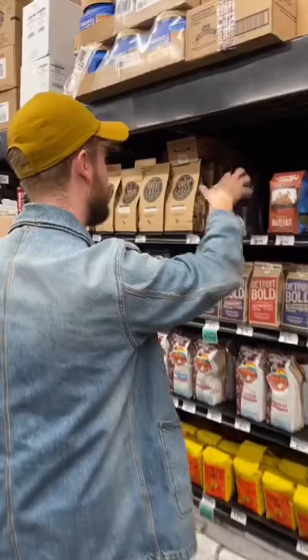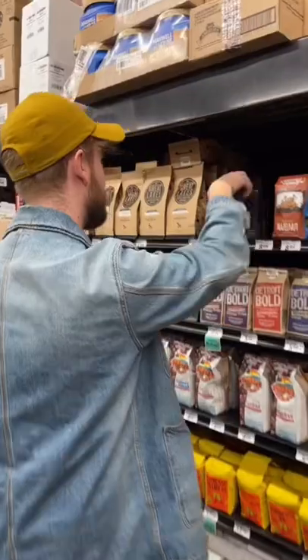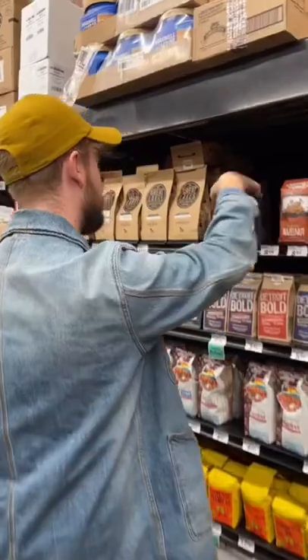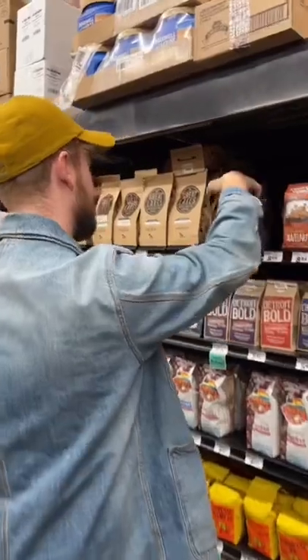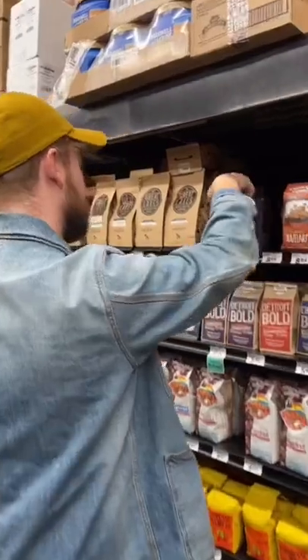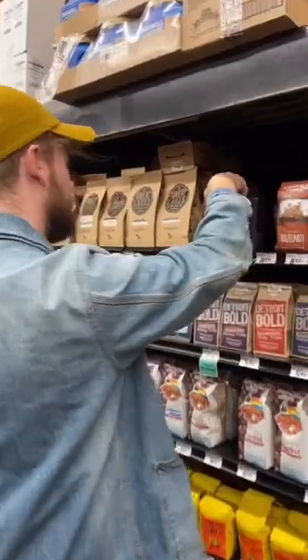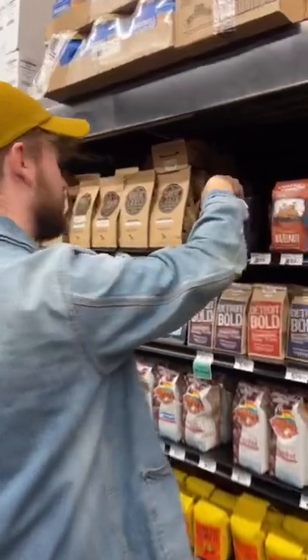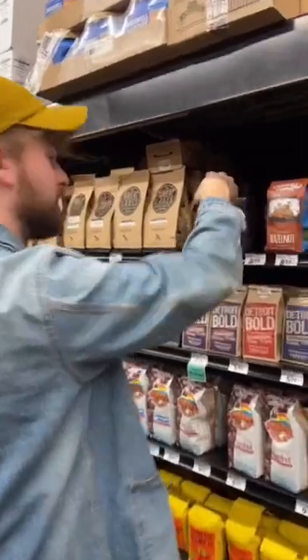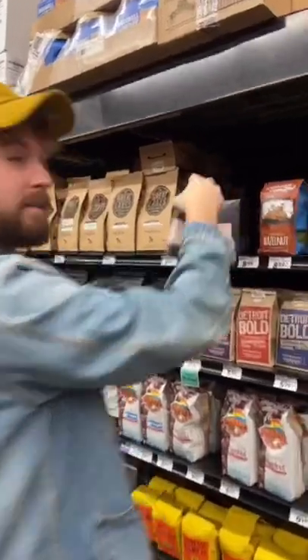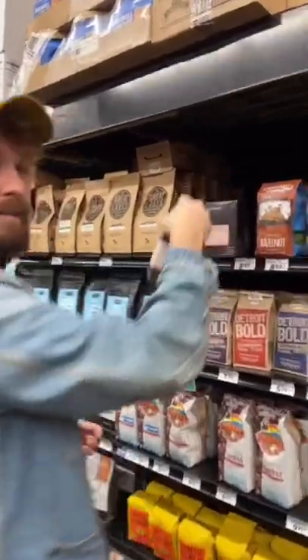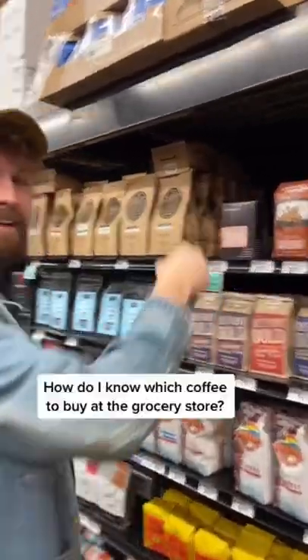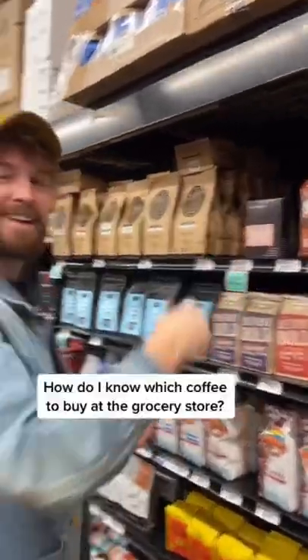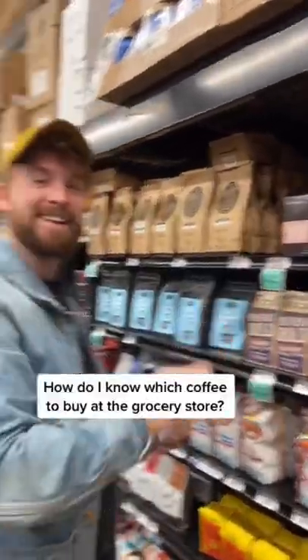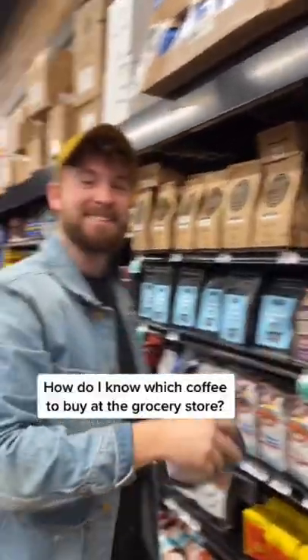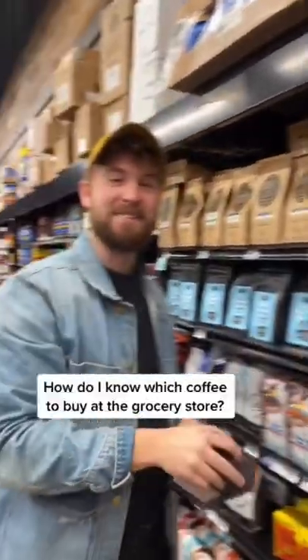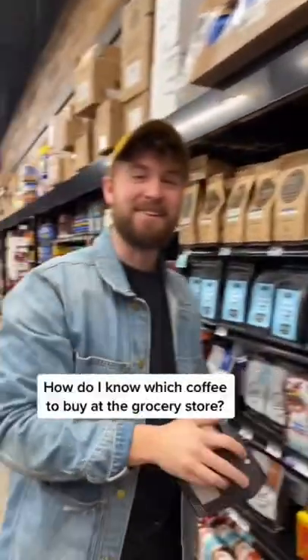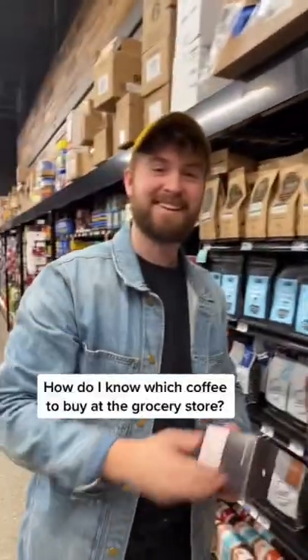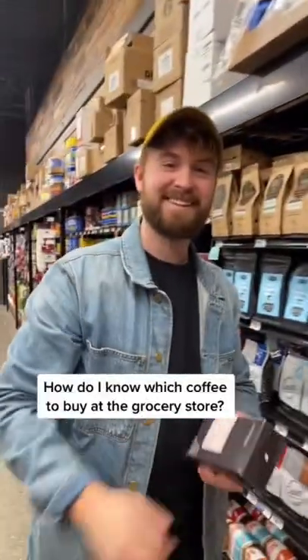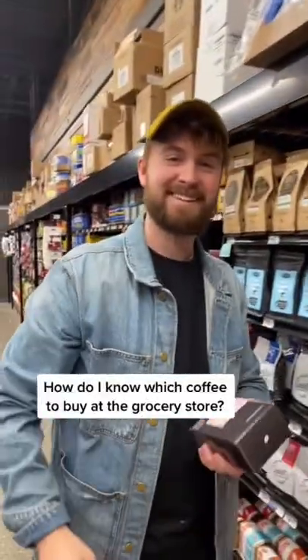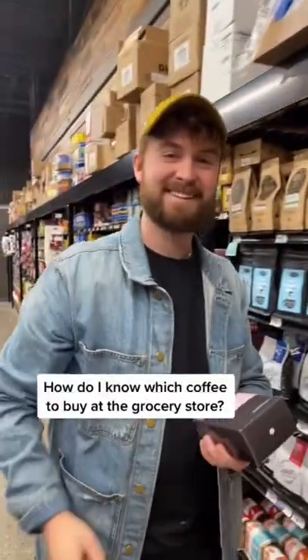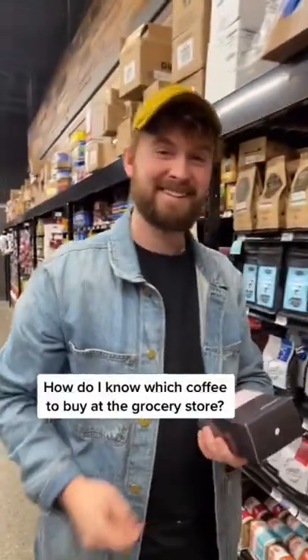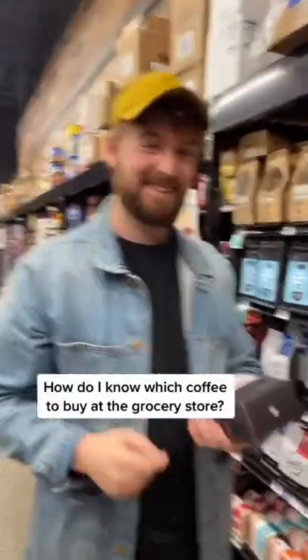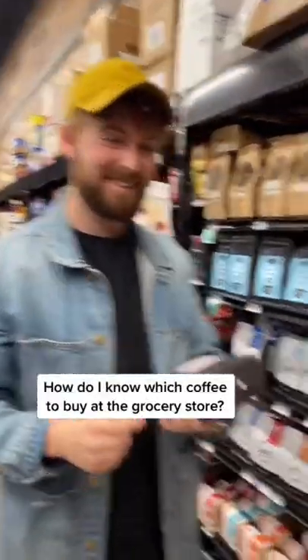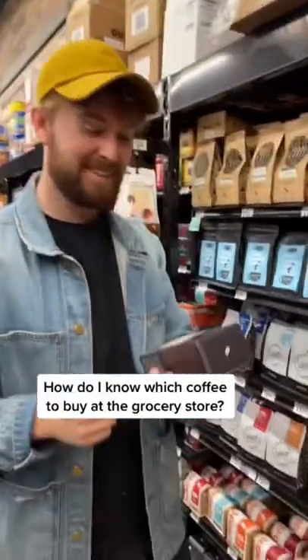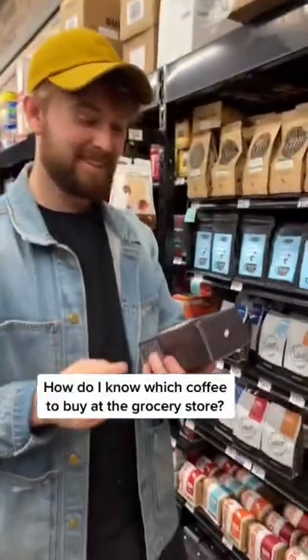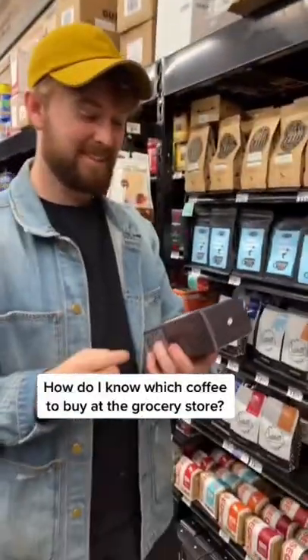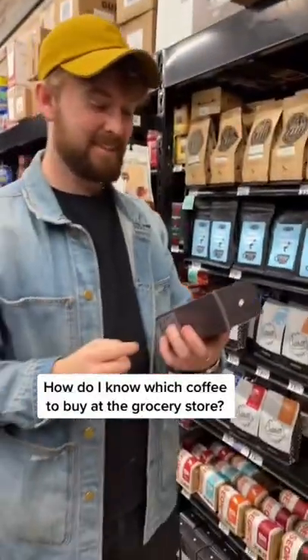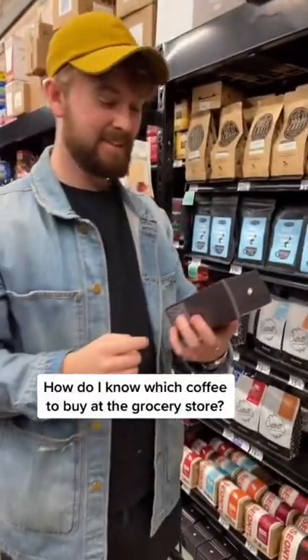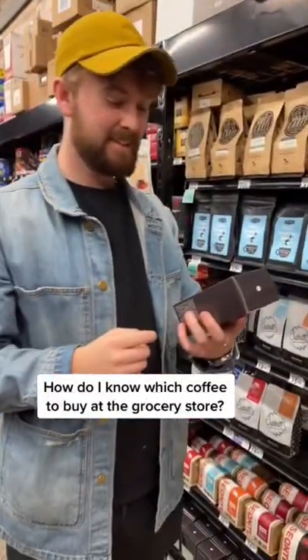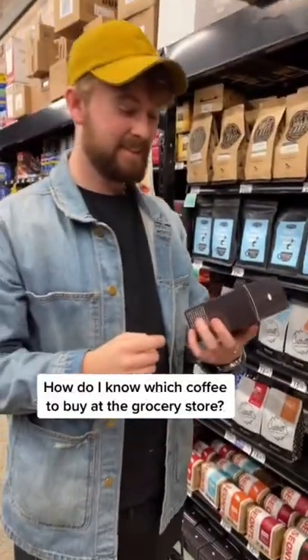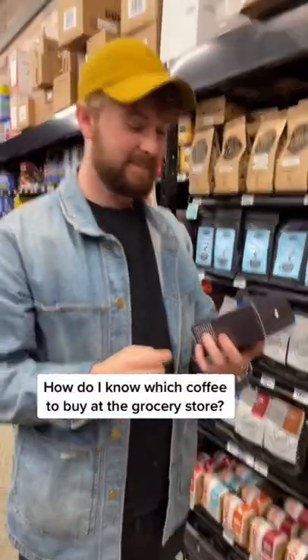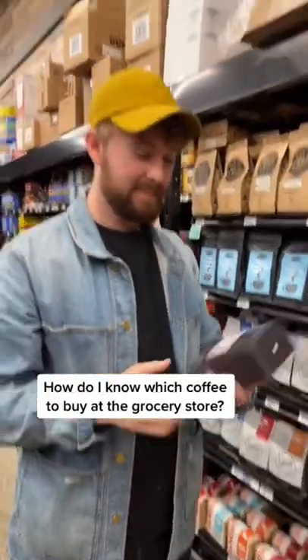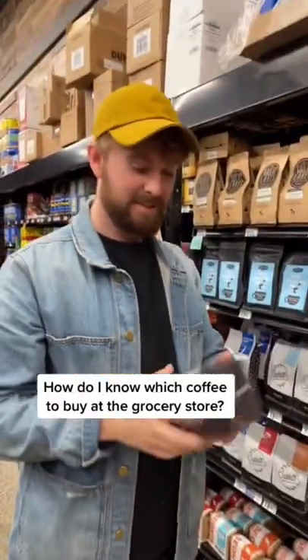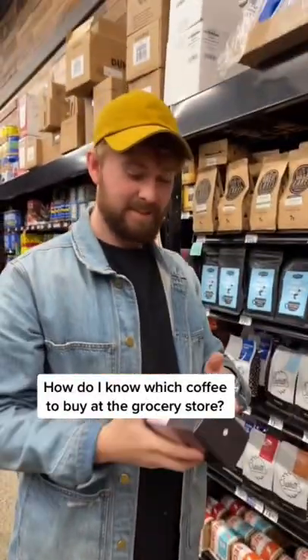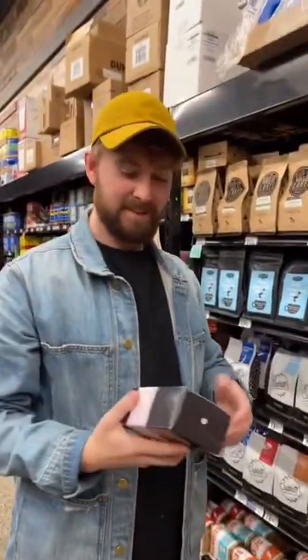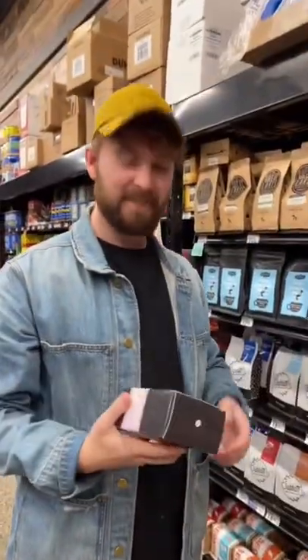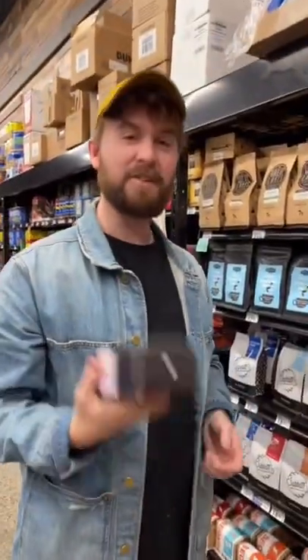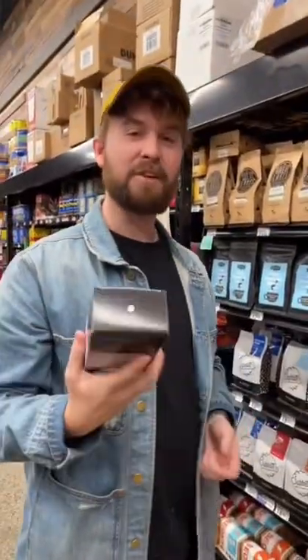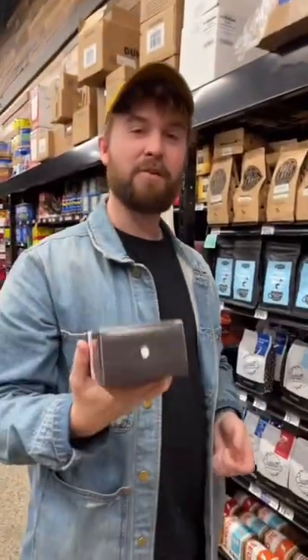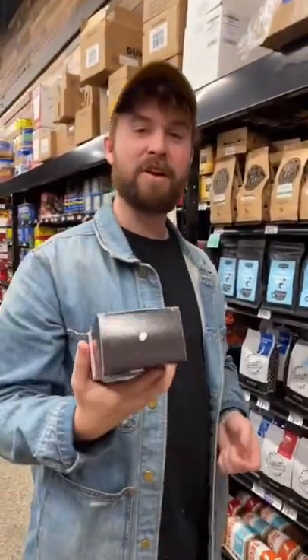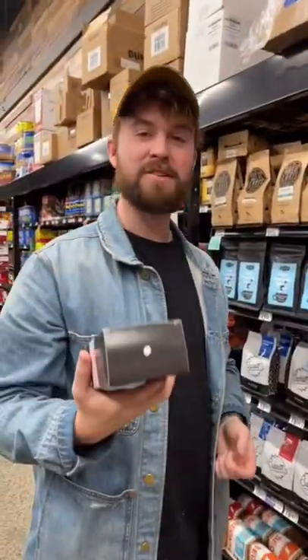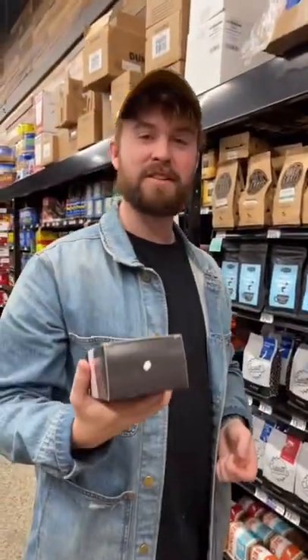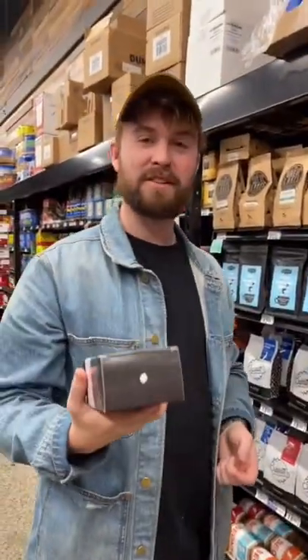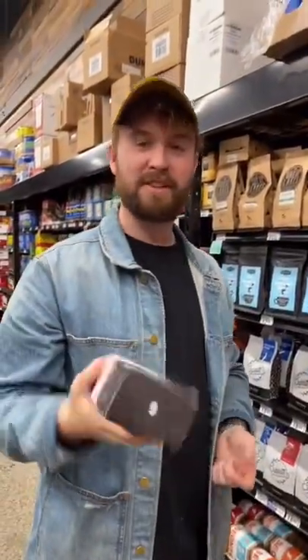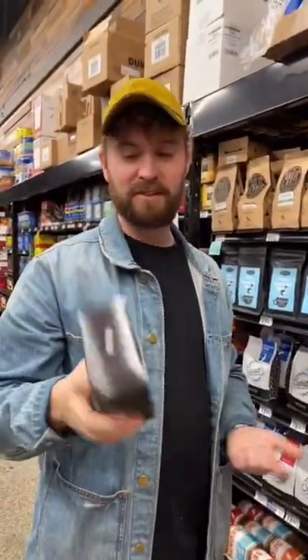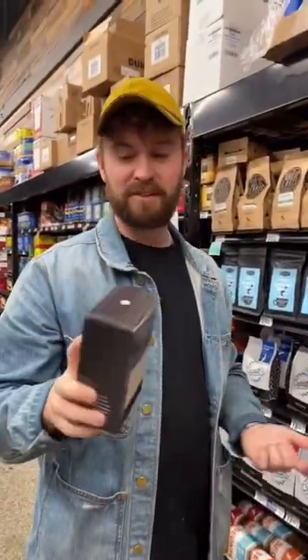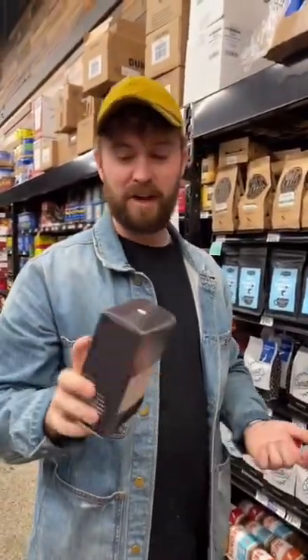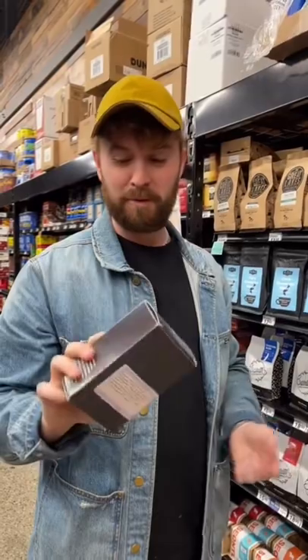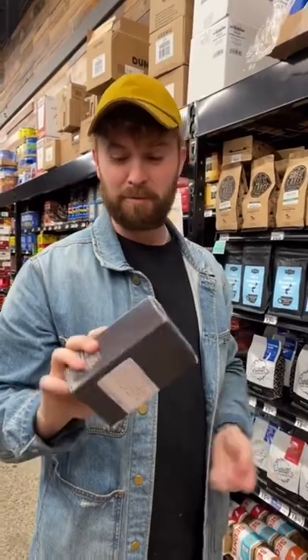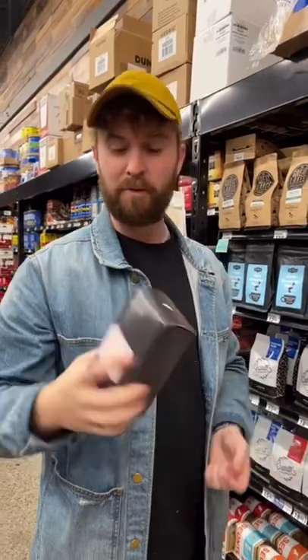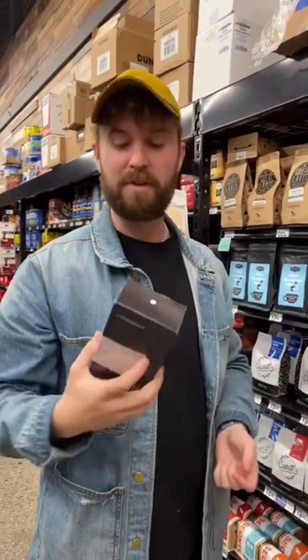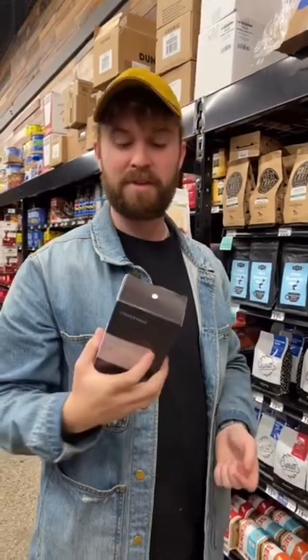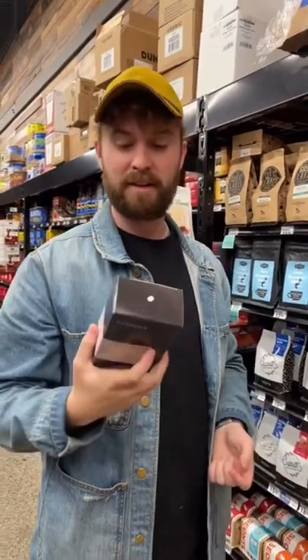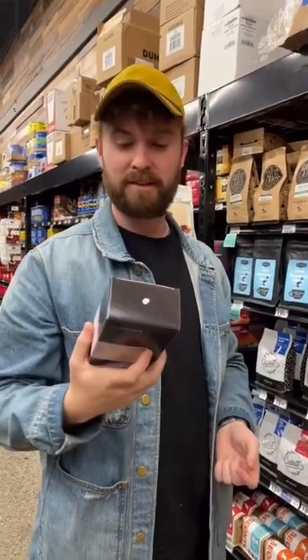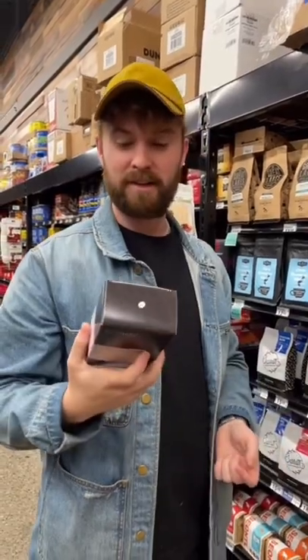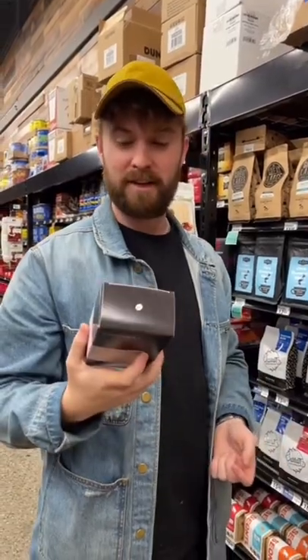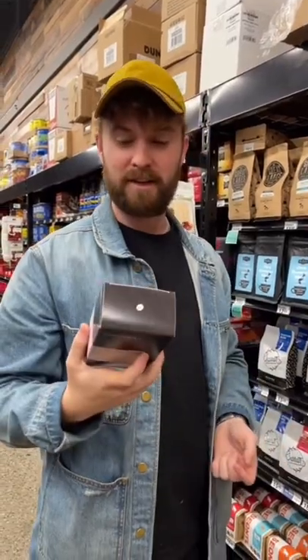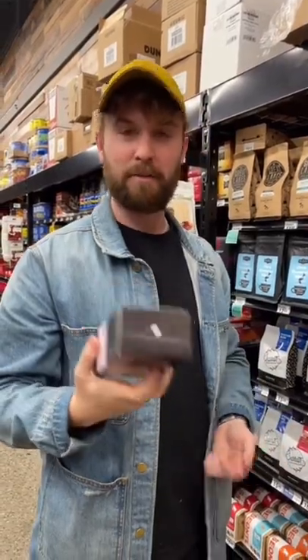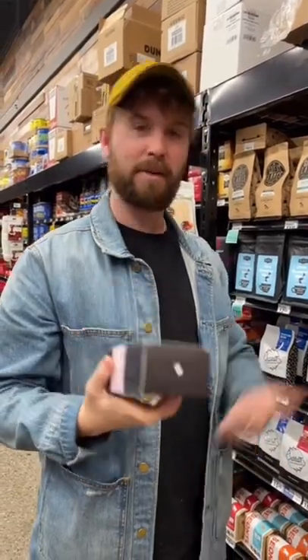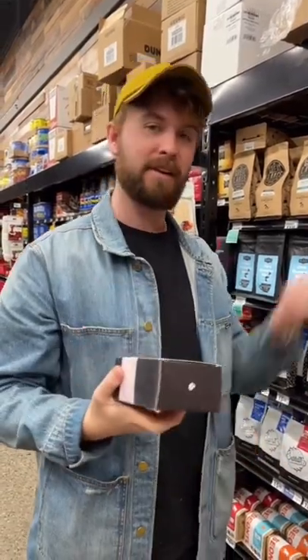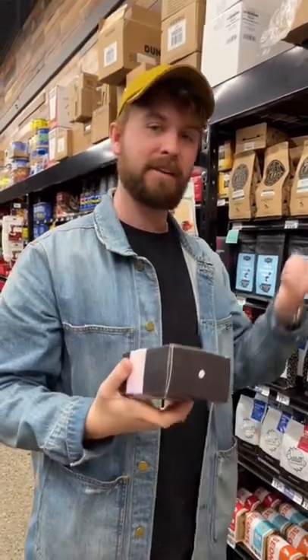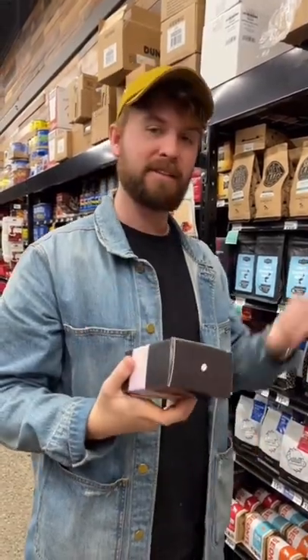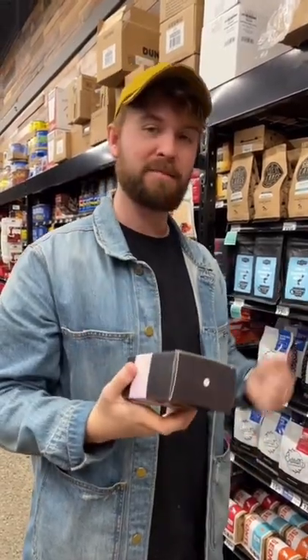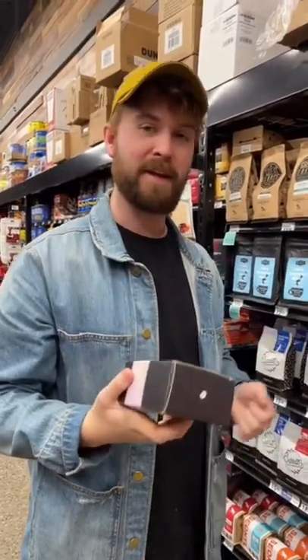Hey man. Hey, how's it going? How do I know which coffee to buy at the grocery store? That's a good question. You know, there's a couple important things. Why don't I explain it?